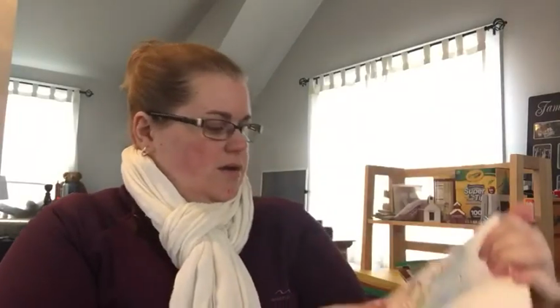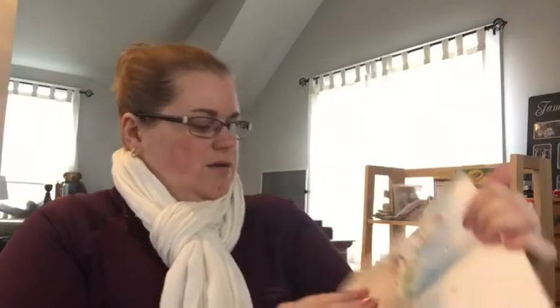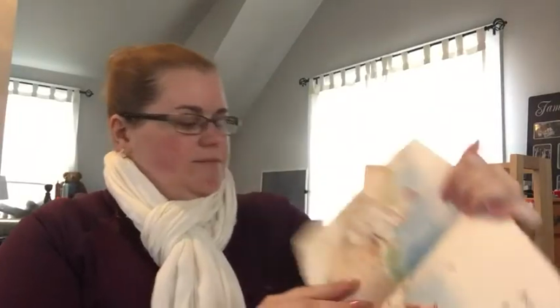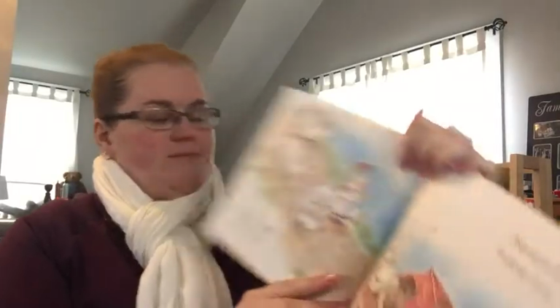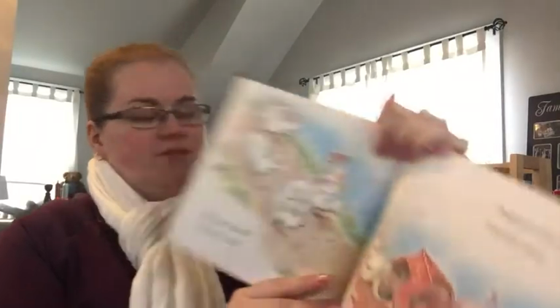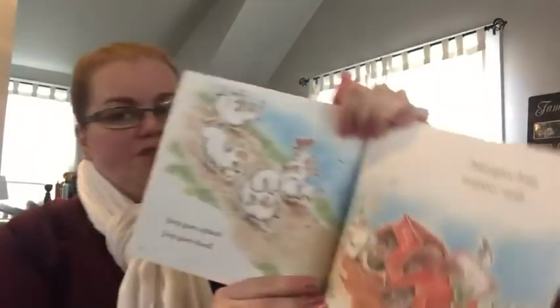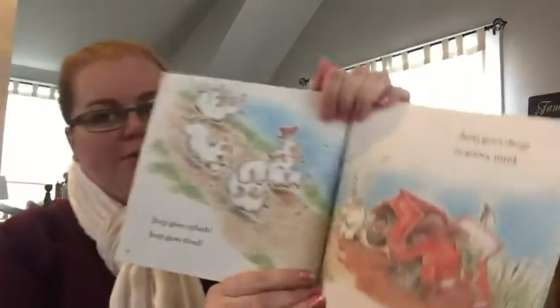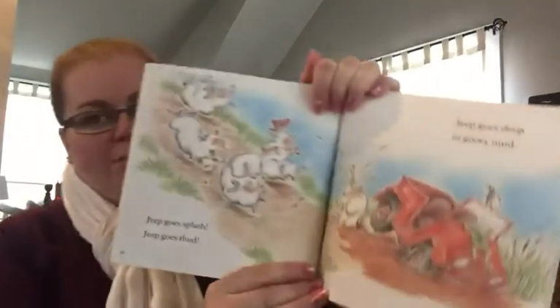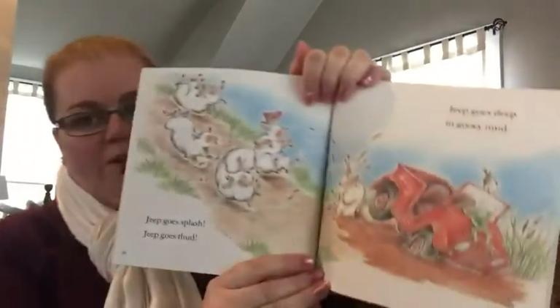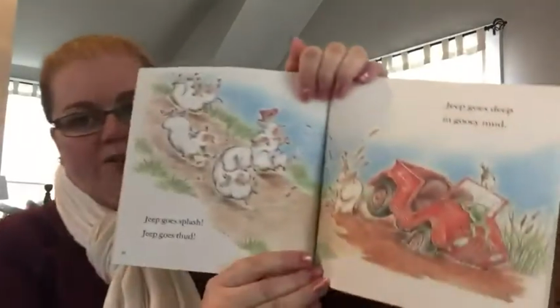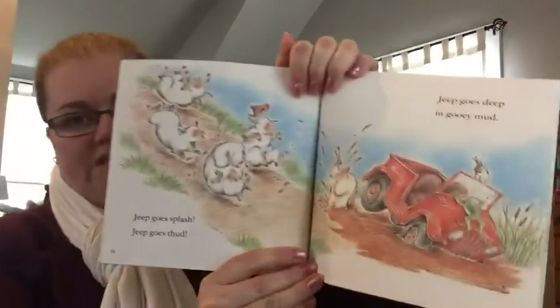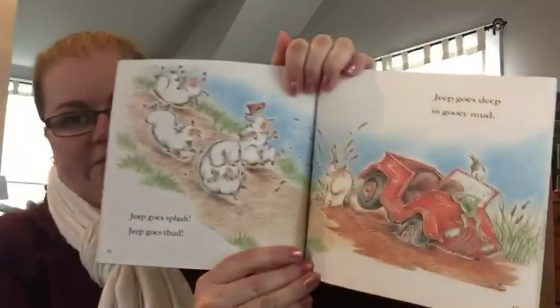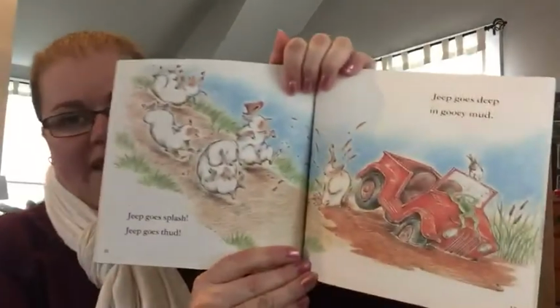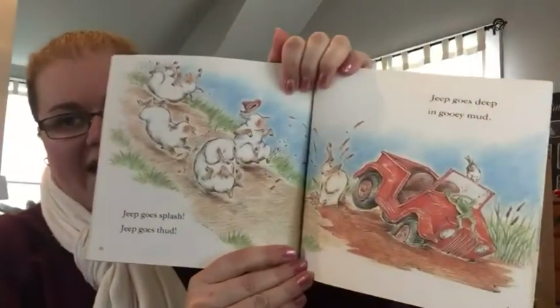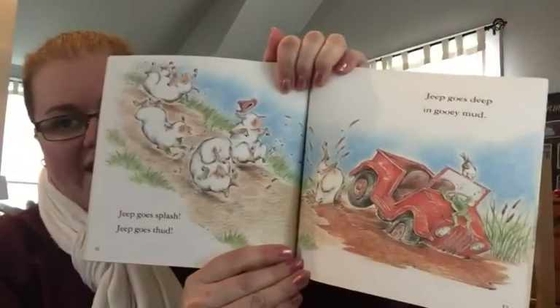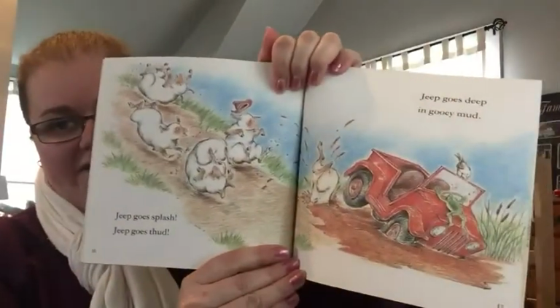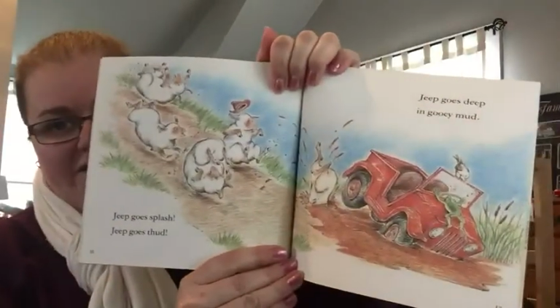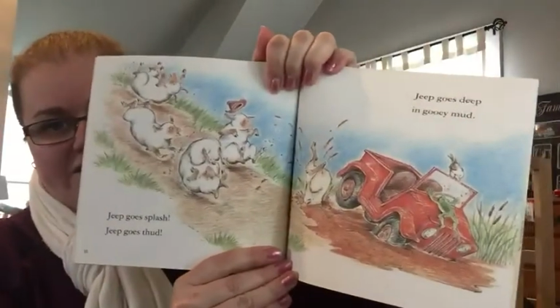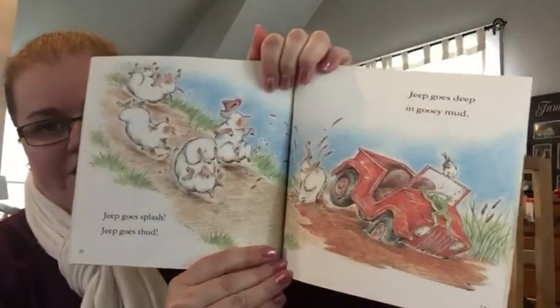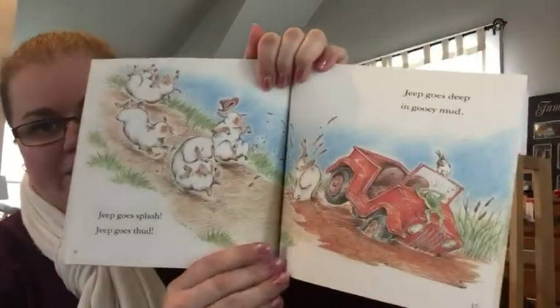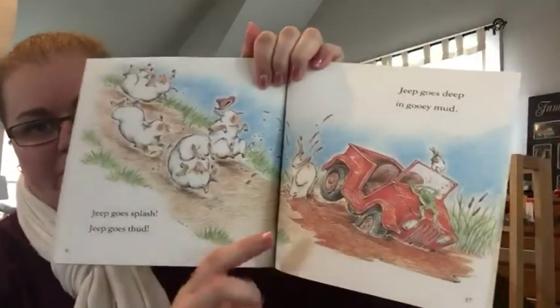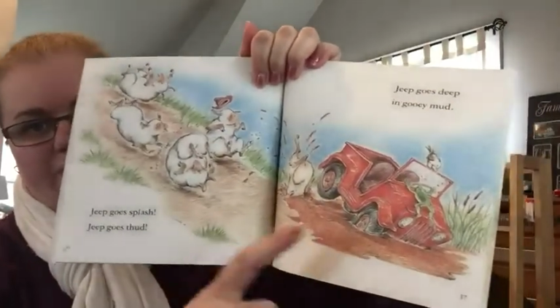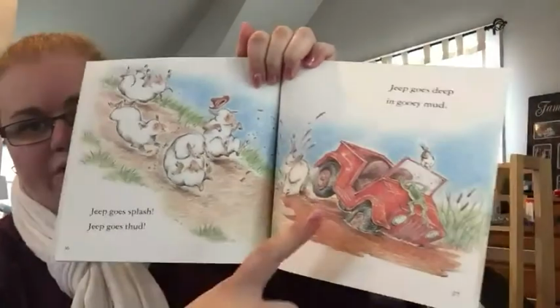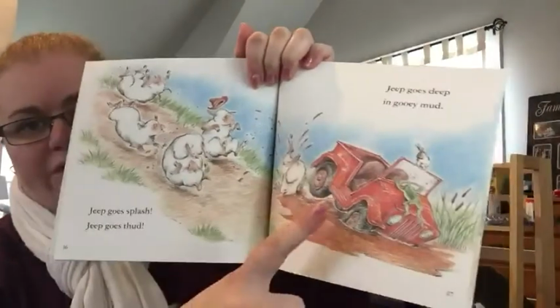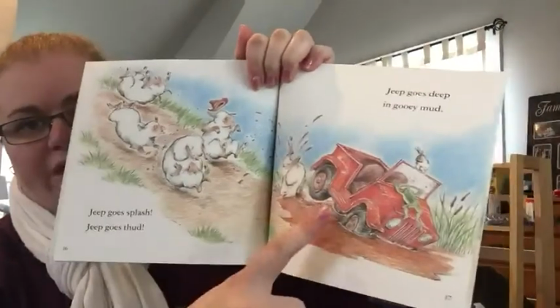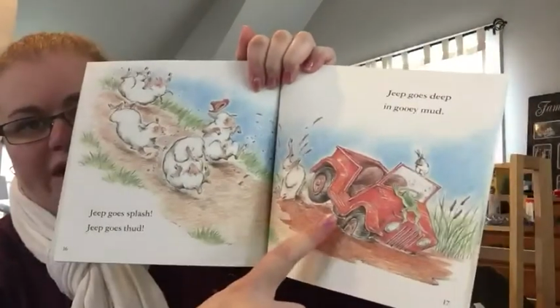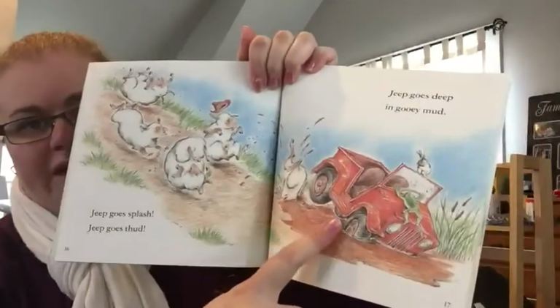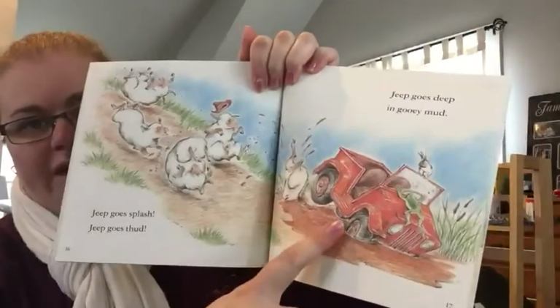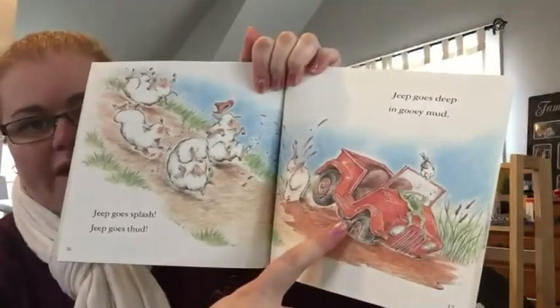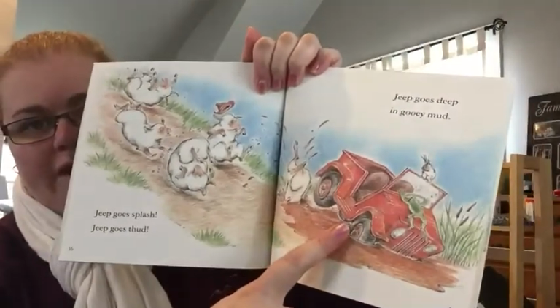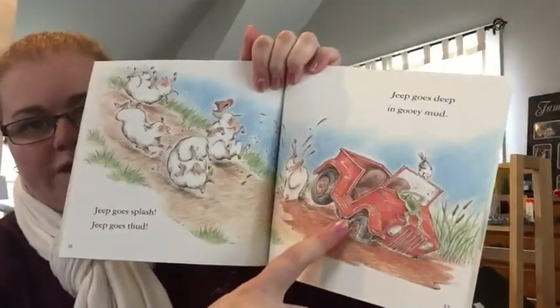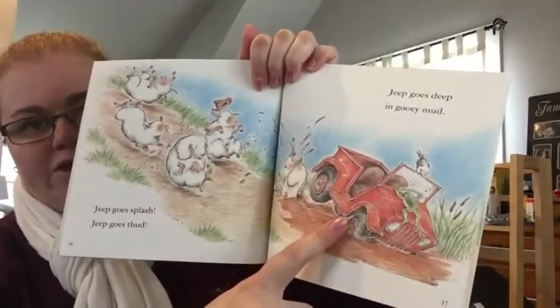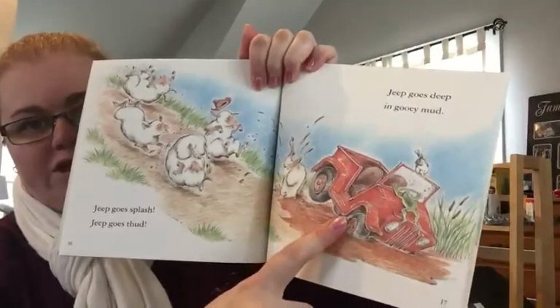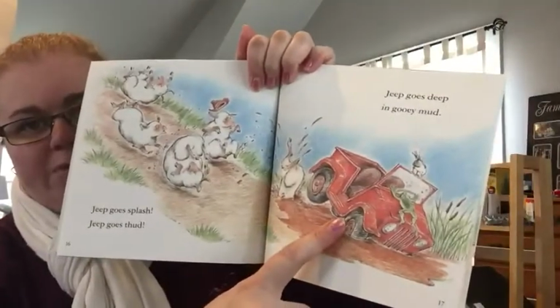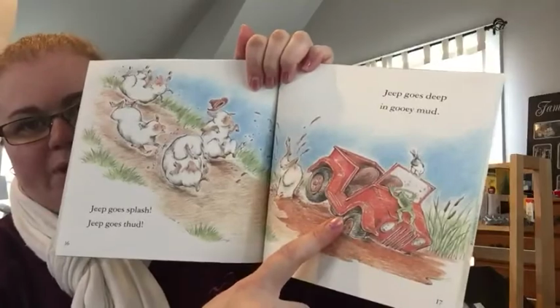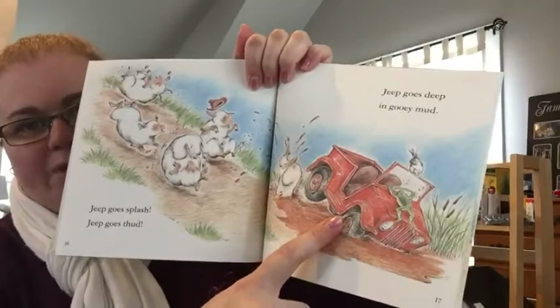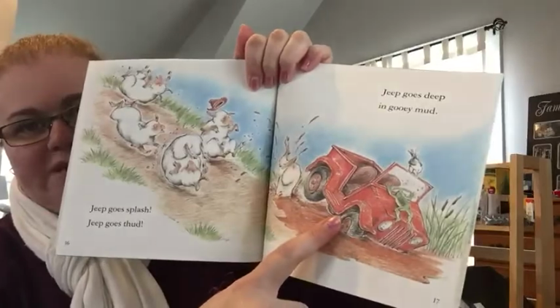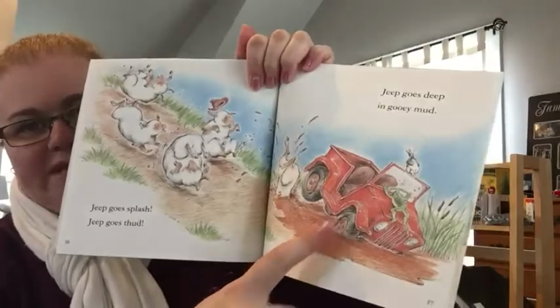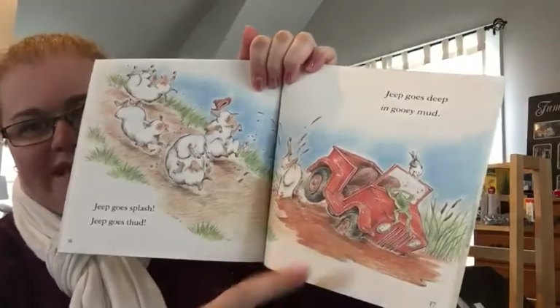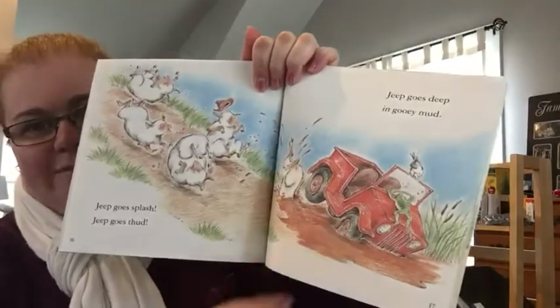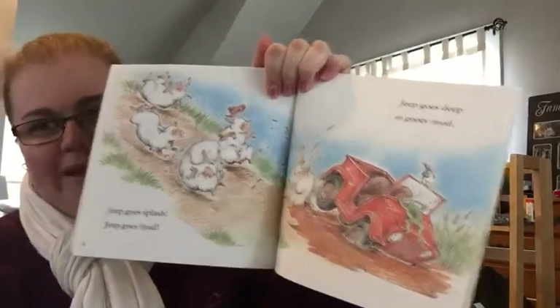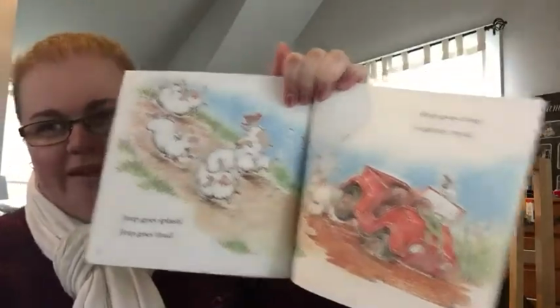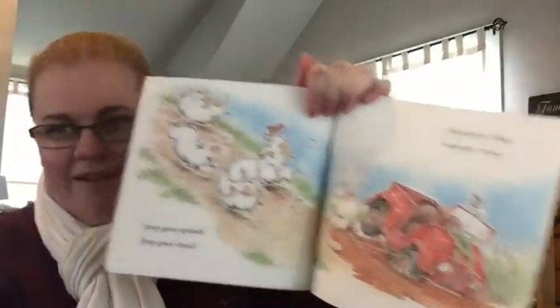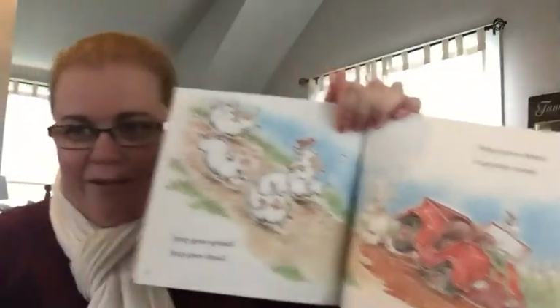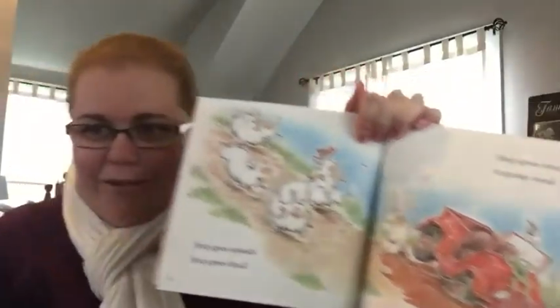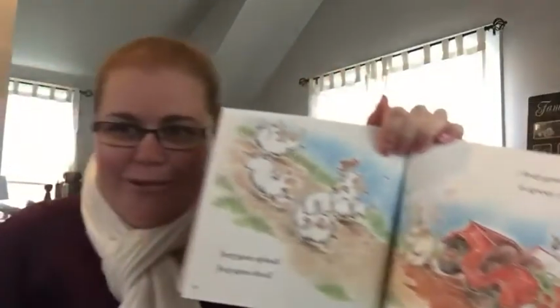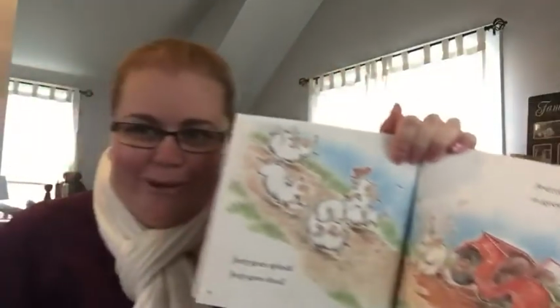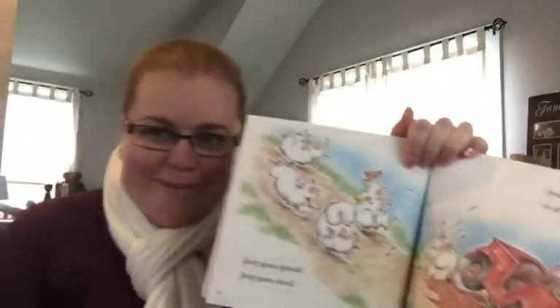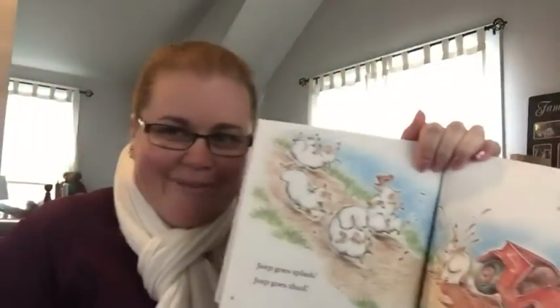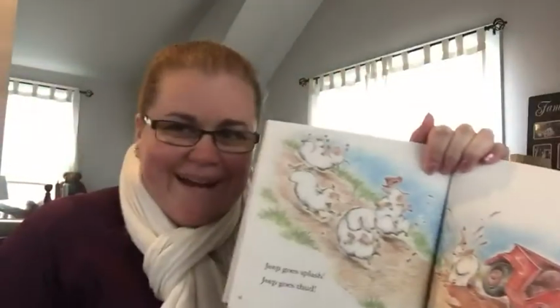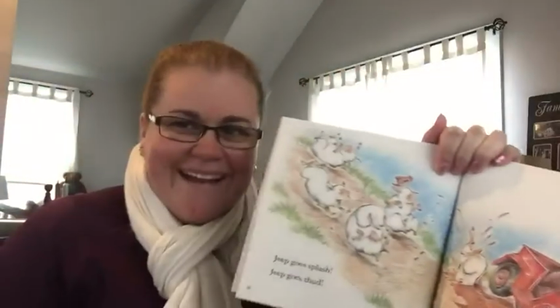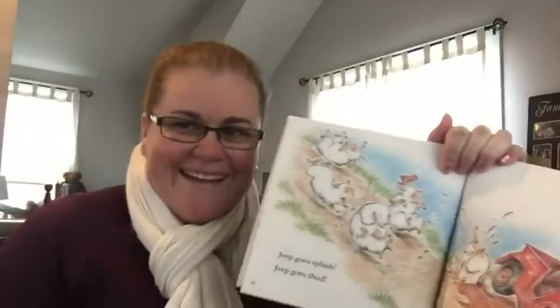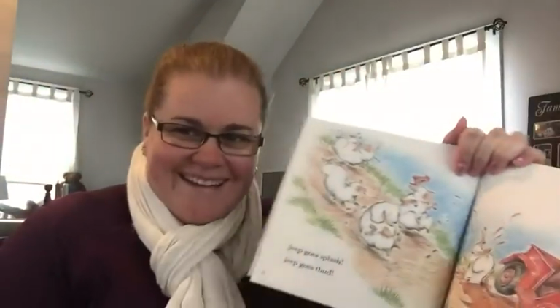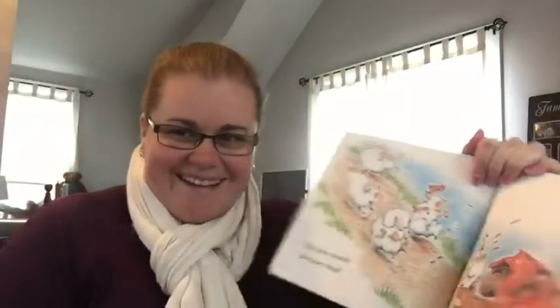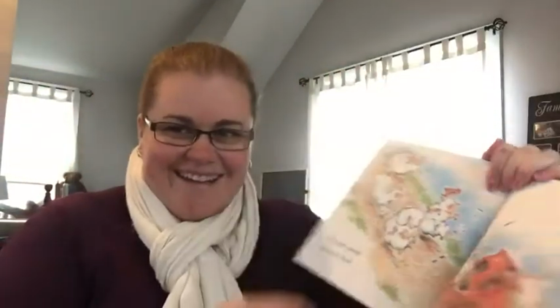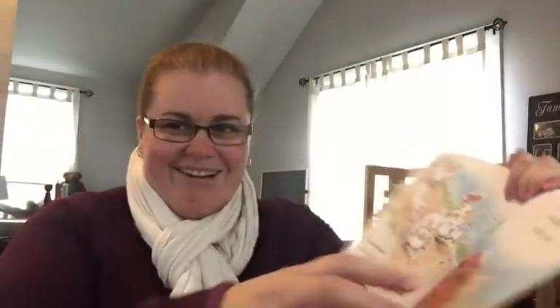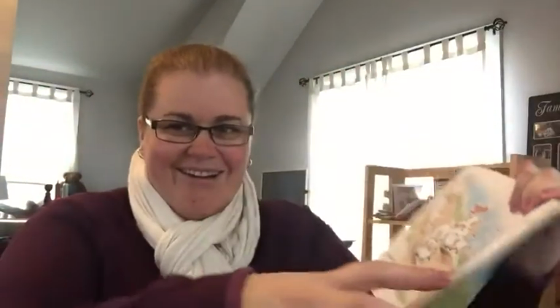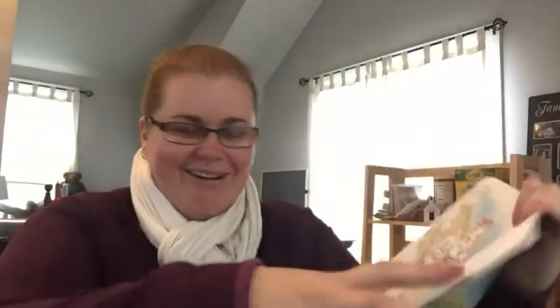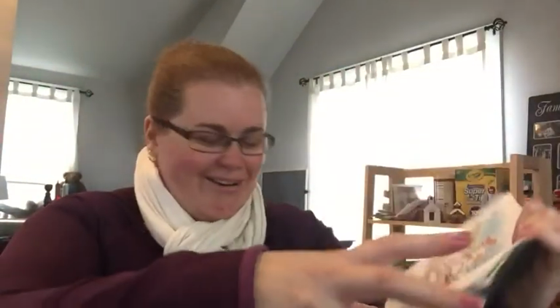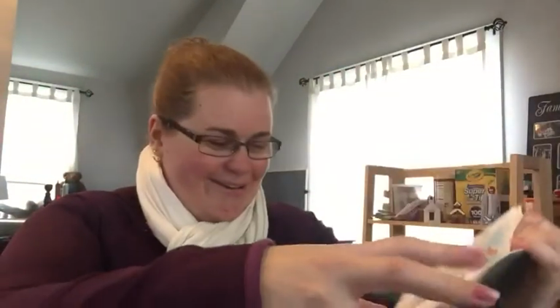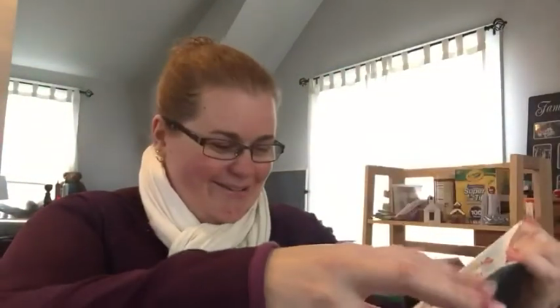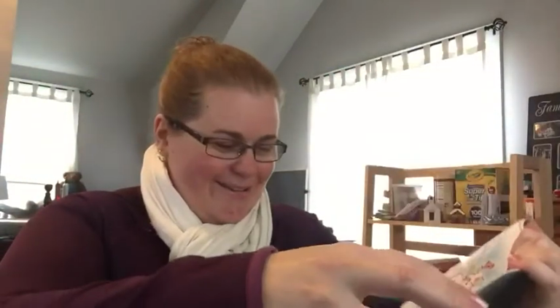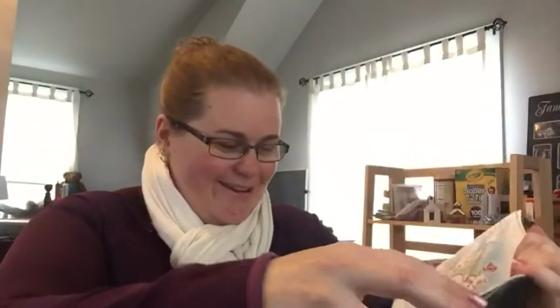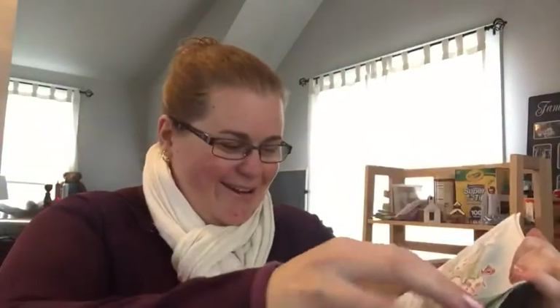Jeep goes splash. Jeep goes thud. Jeep goes deep in gooey mud. Oh no.